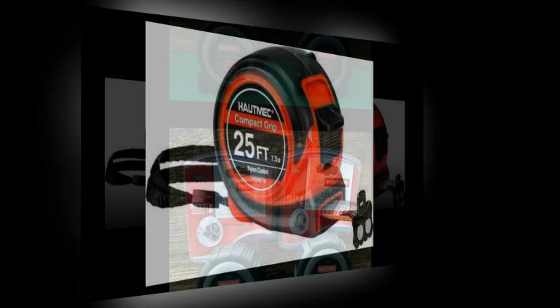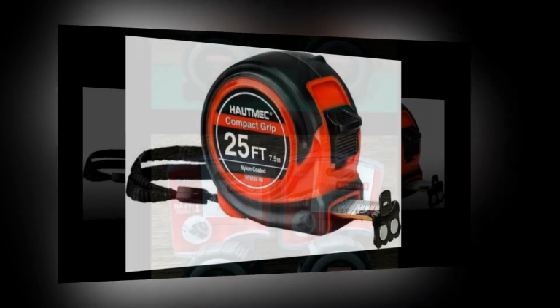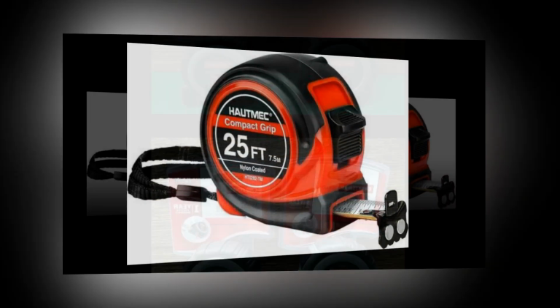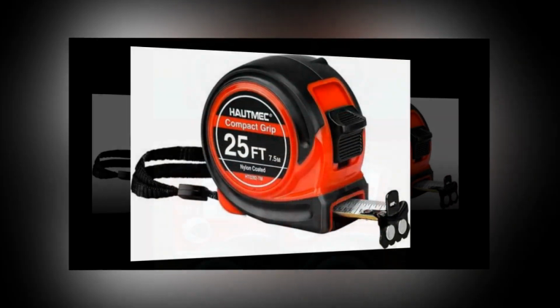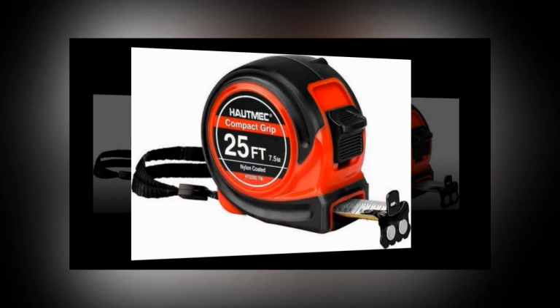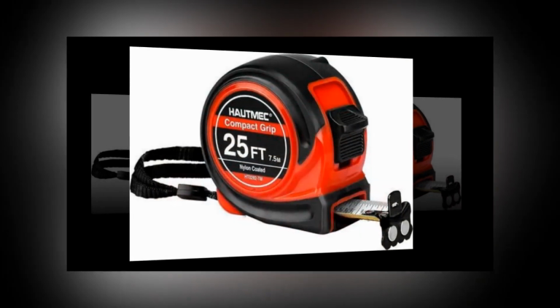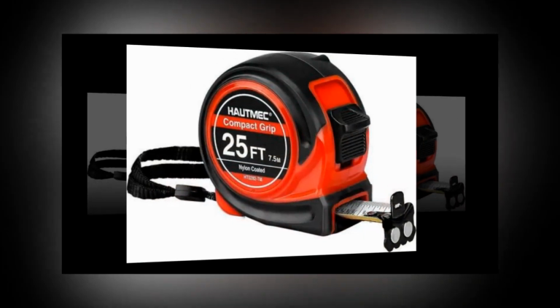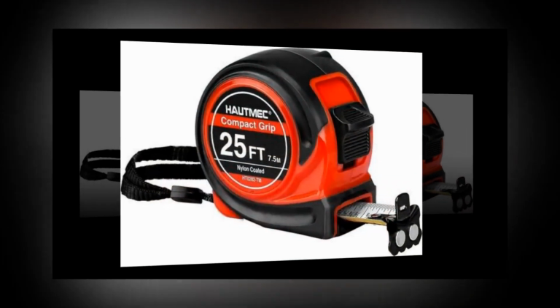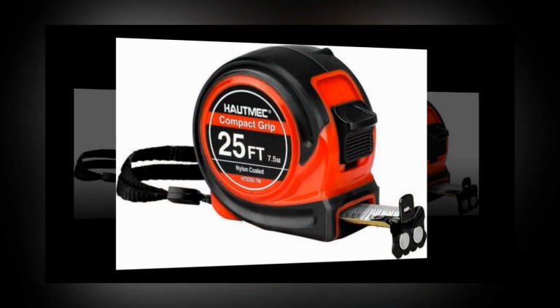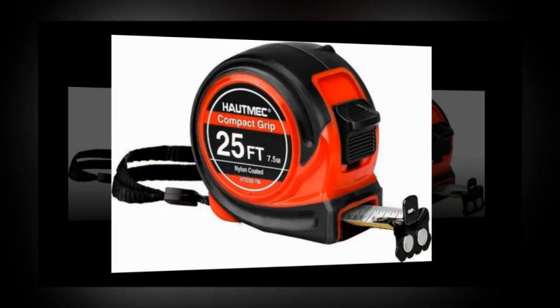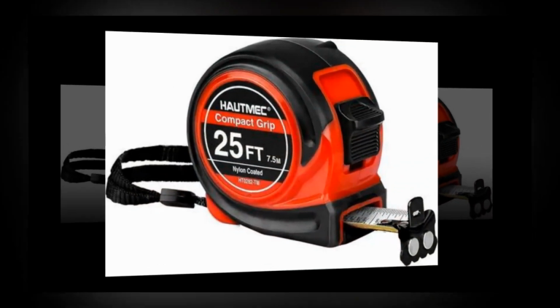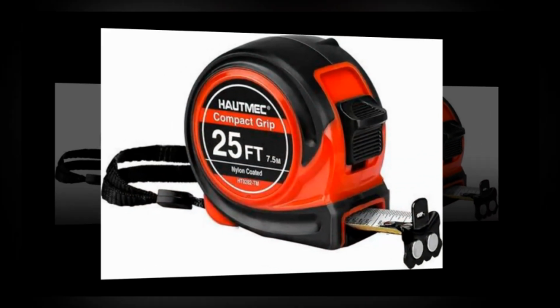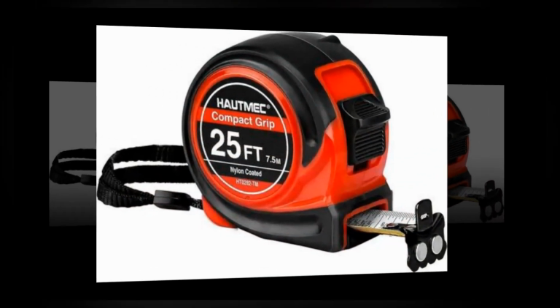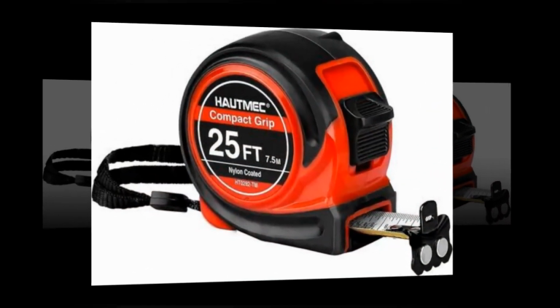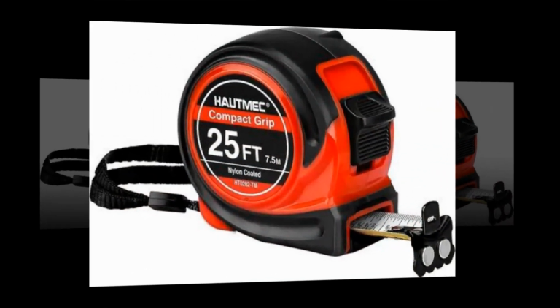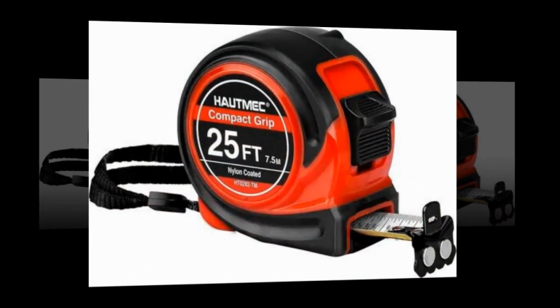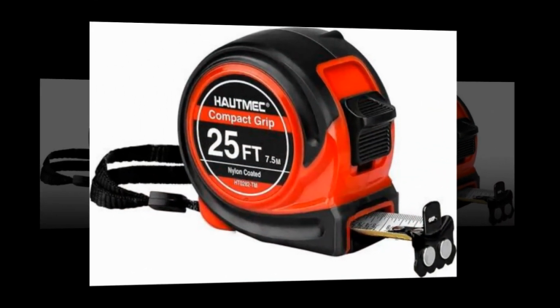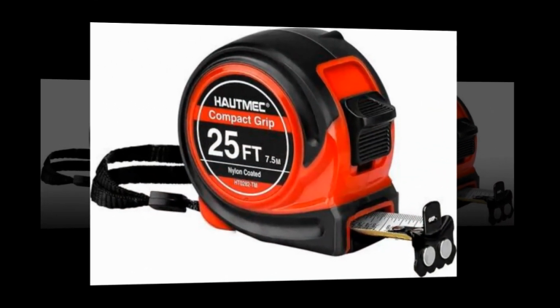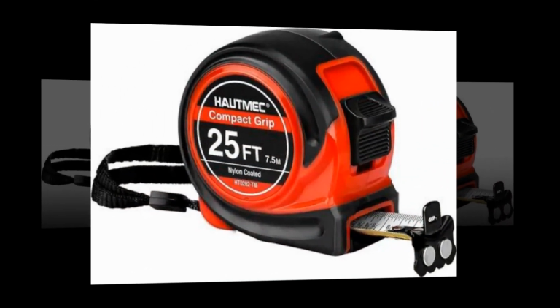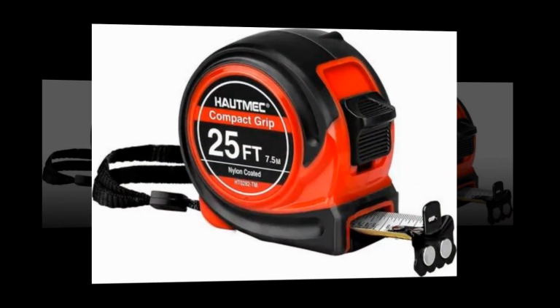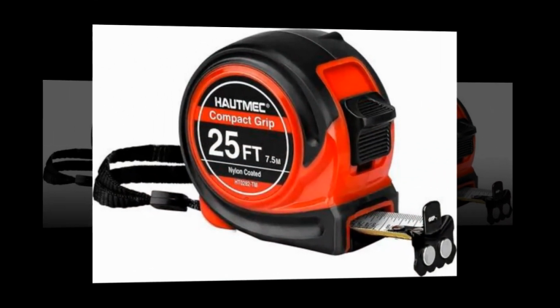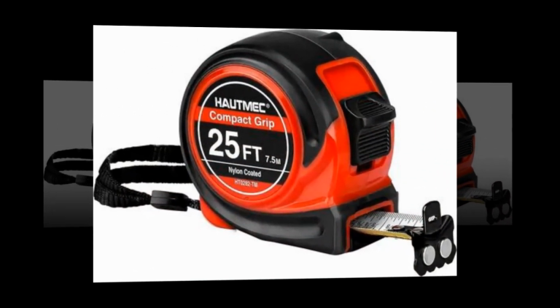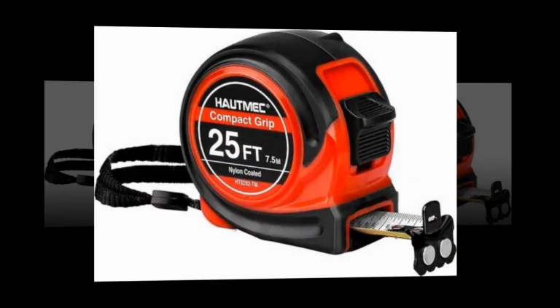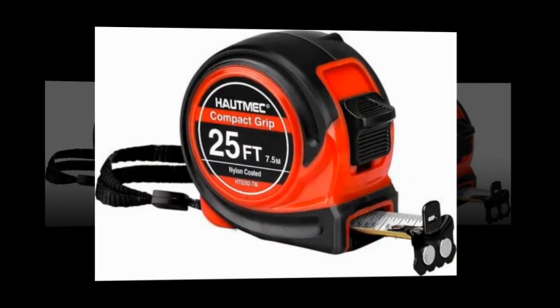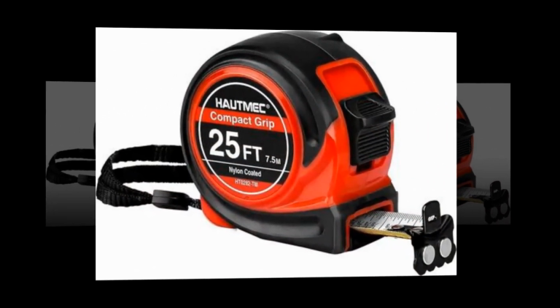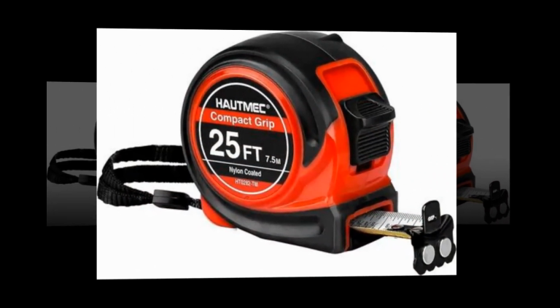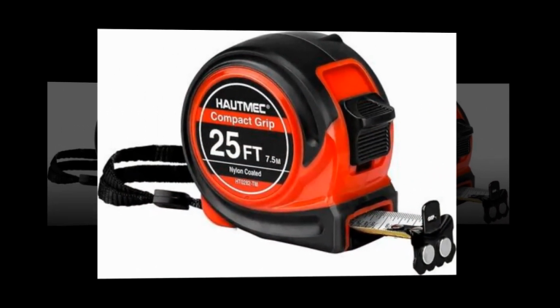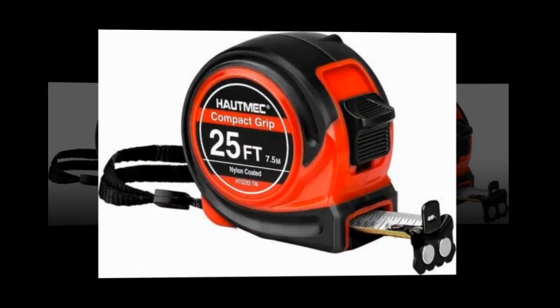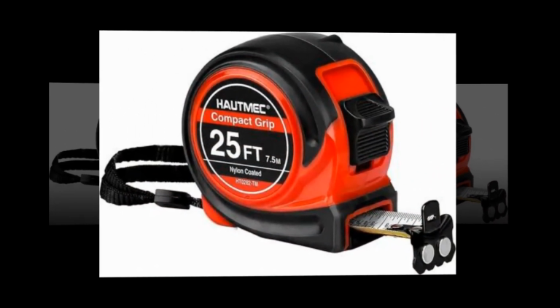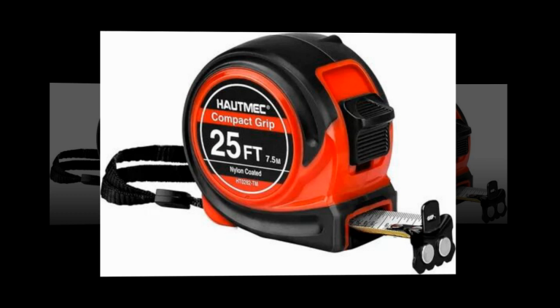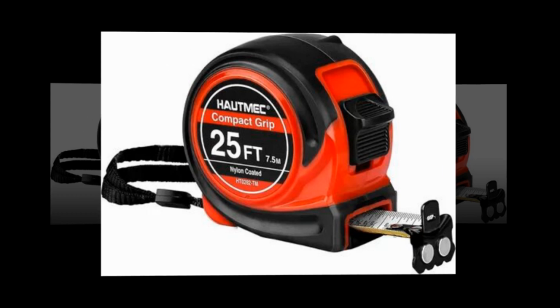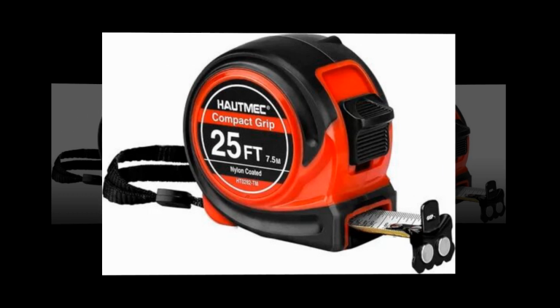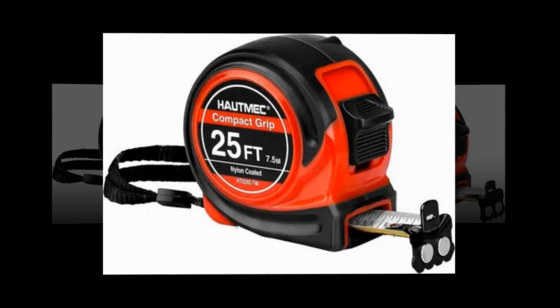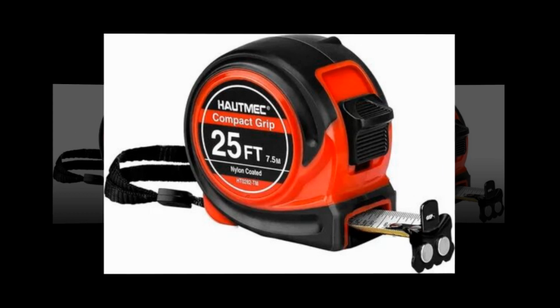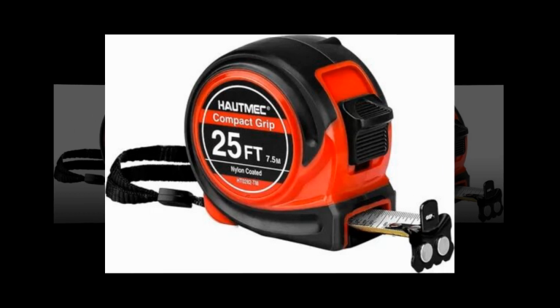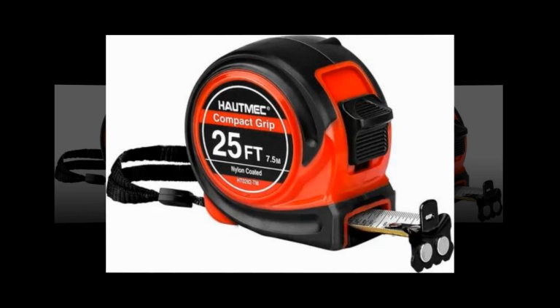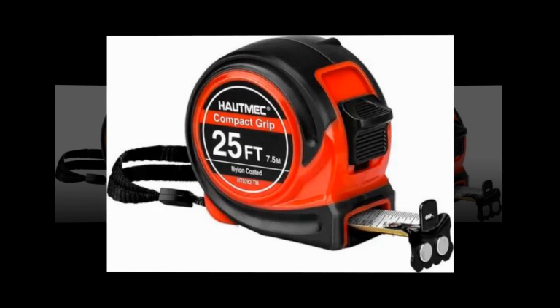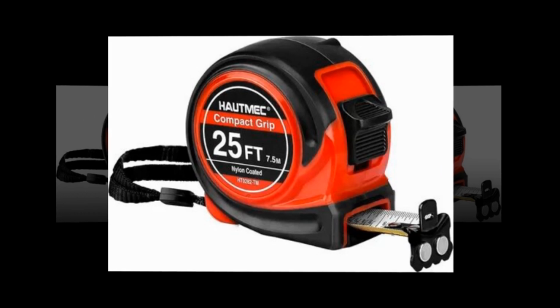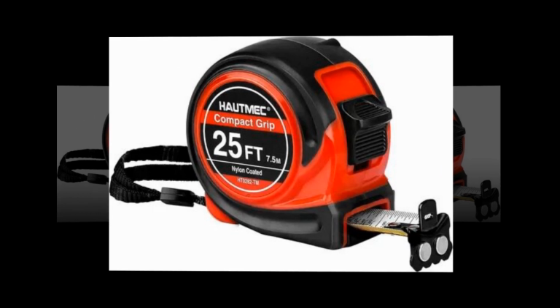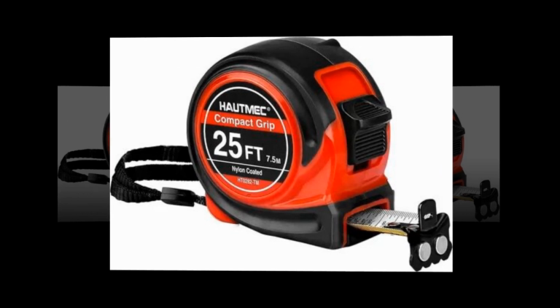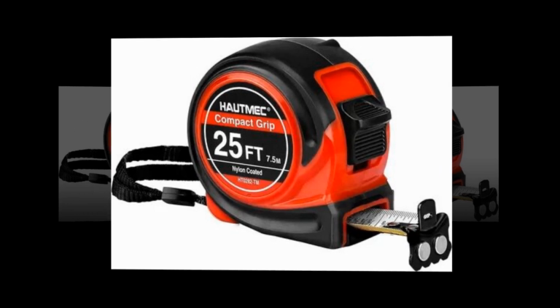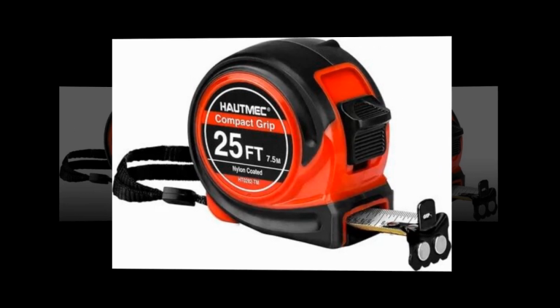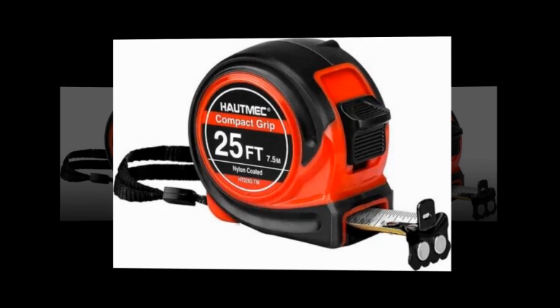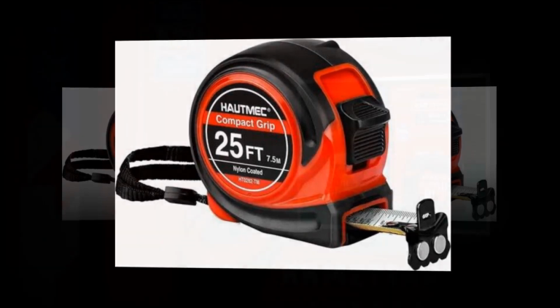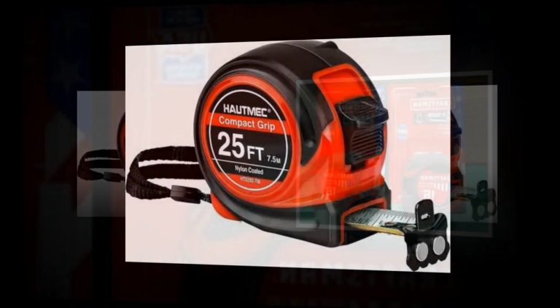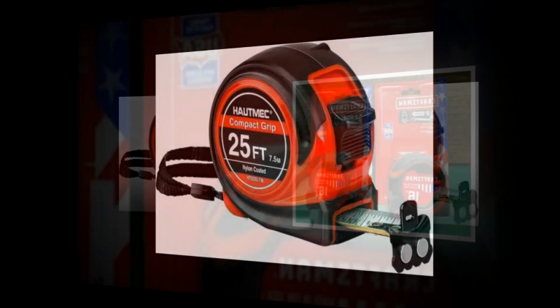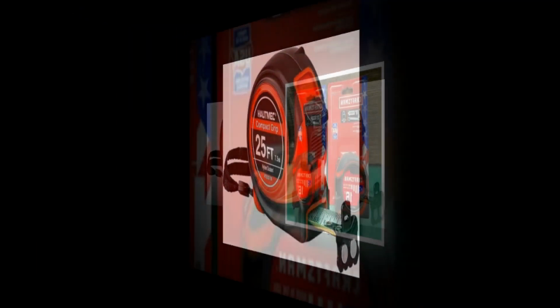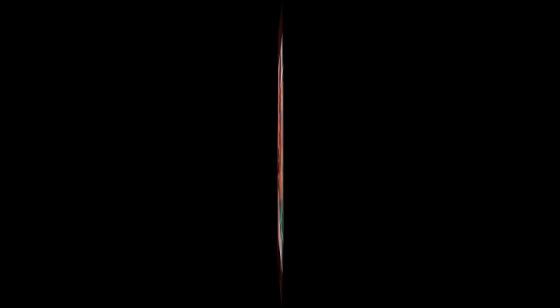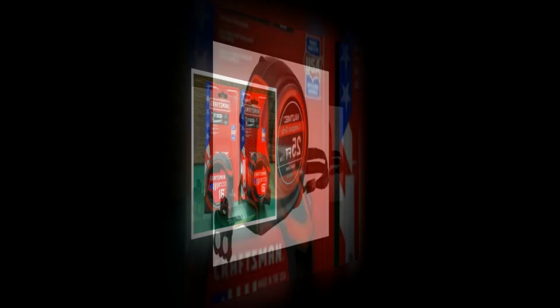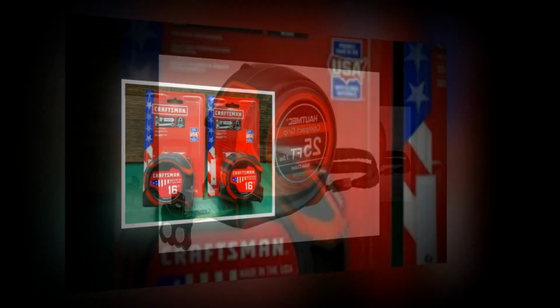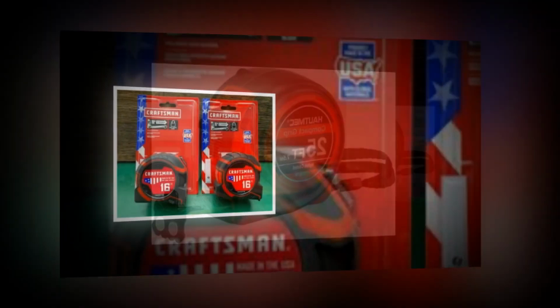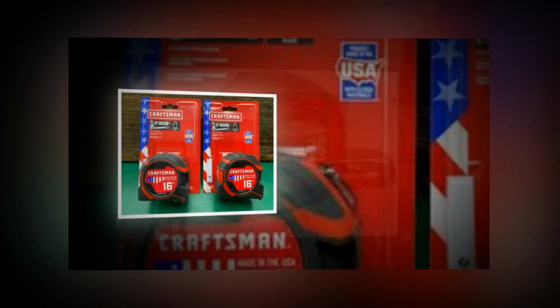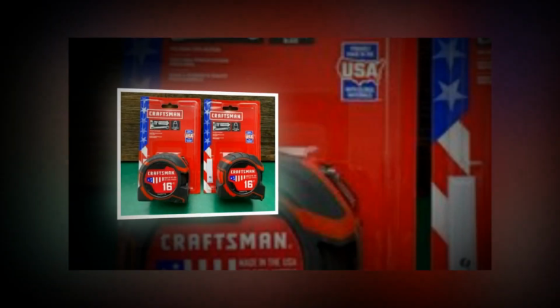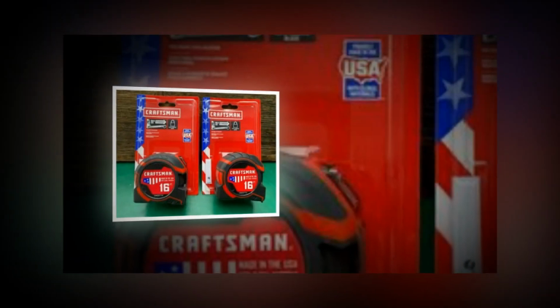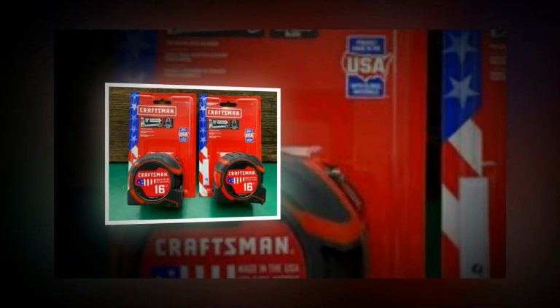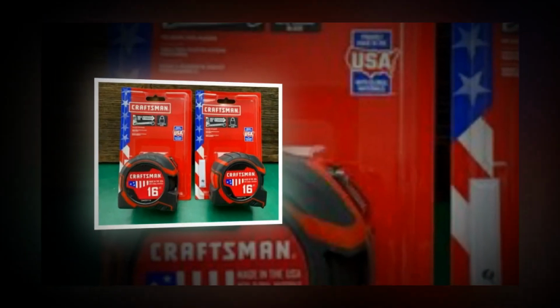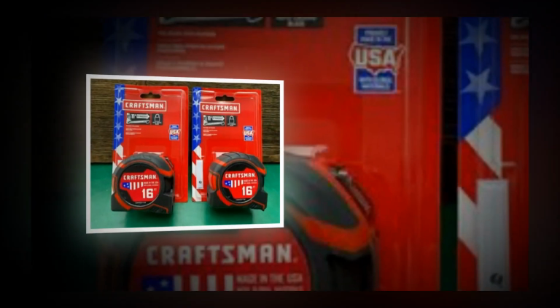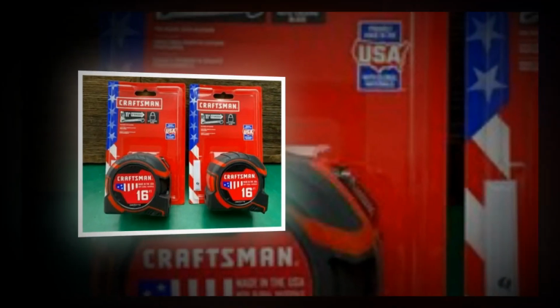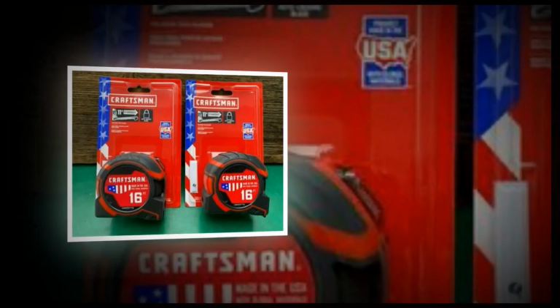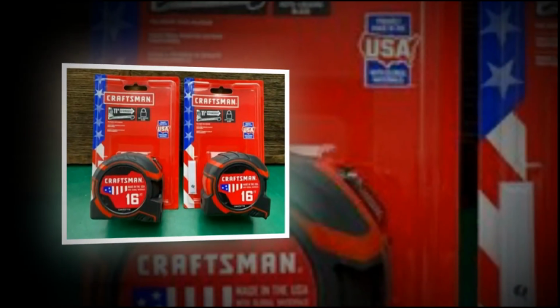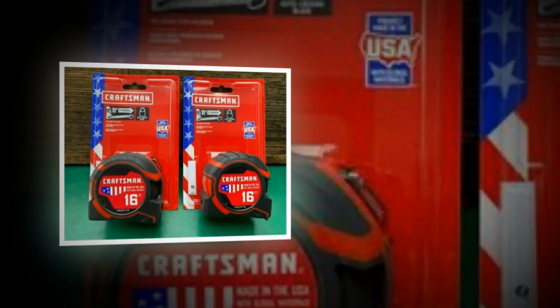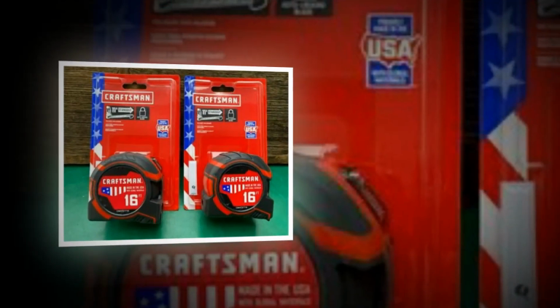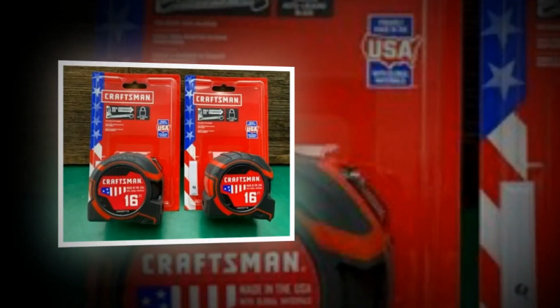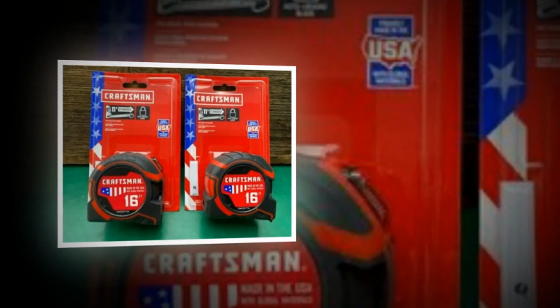Simple to read fractions for fast and simple measuring — fractions are printed on the blade in alternating colors and heights.